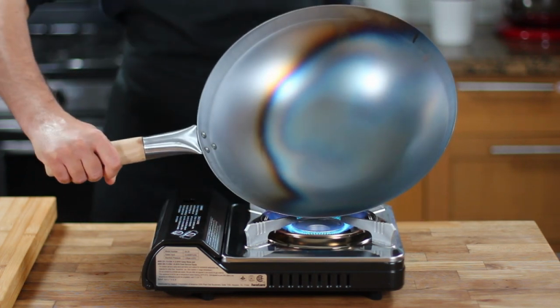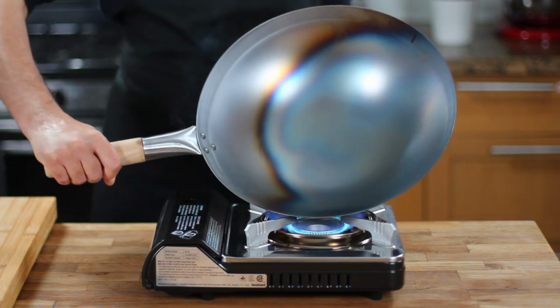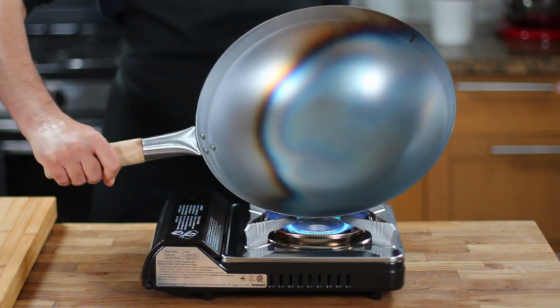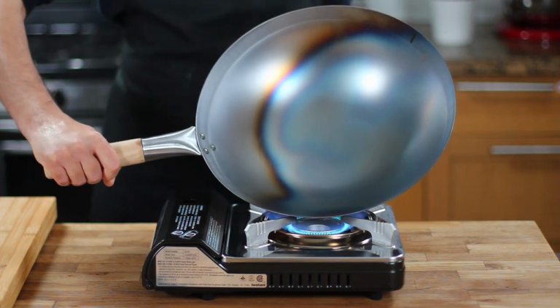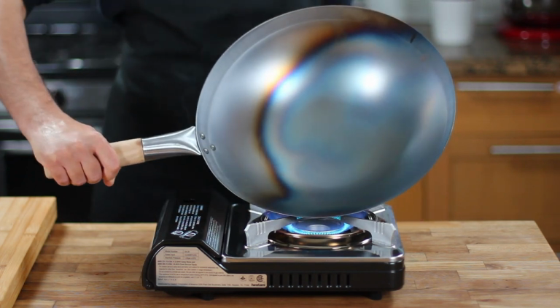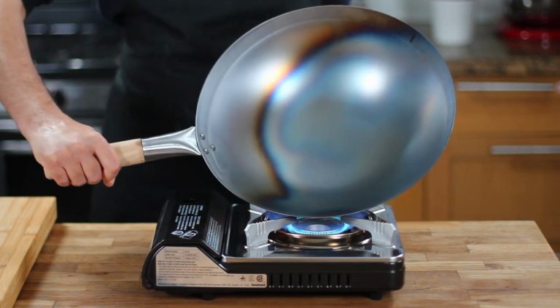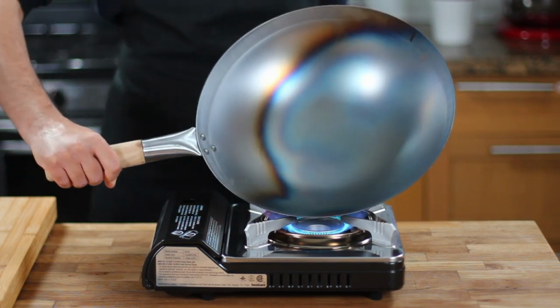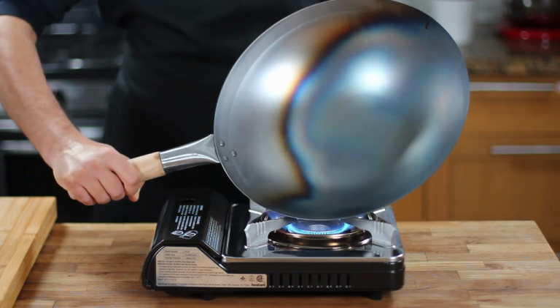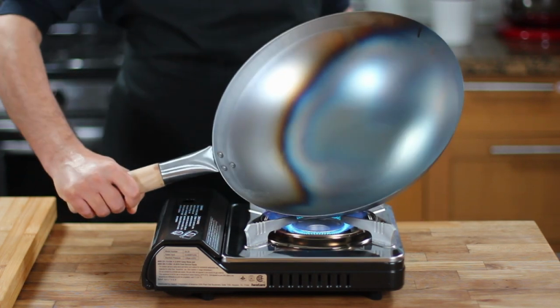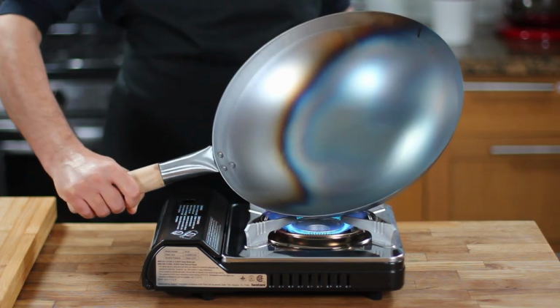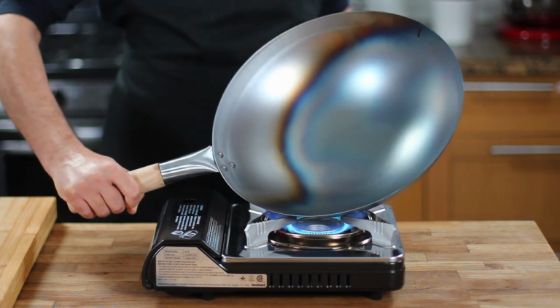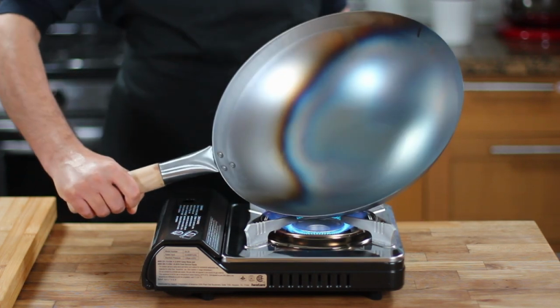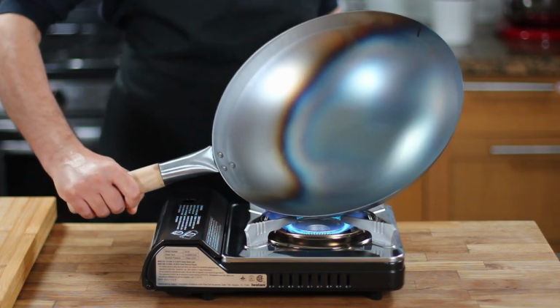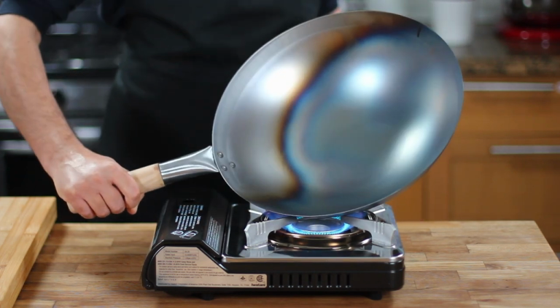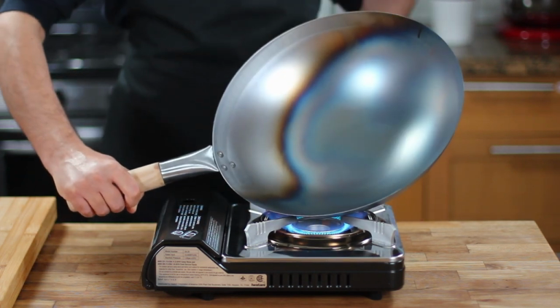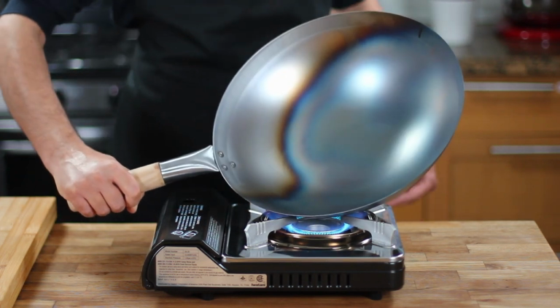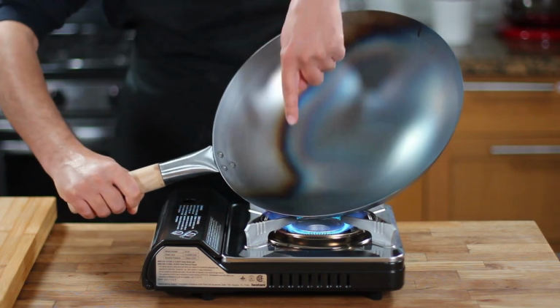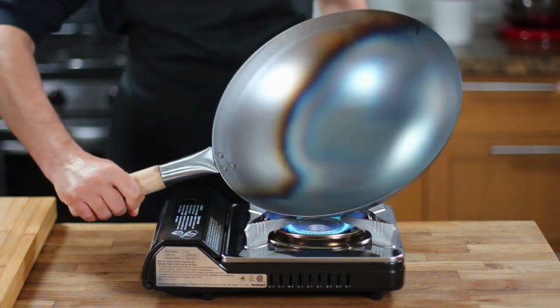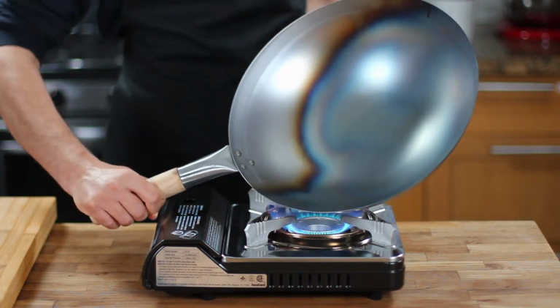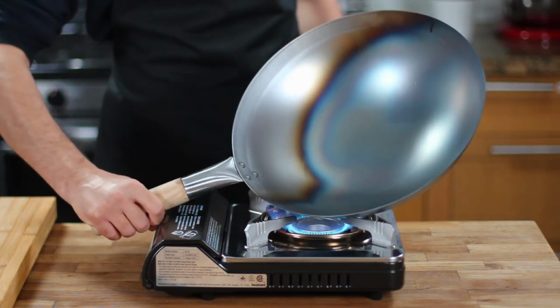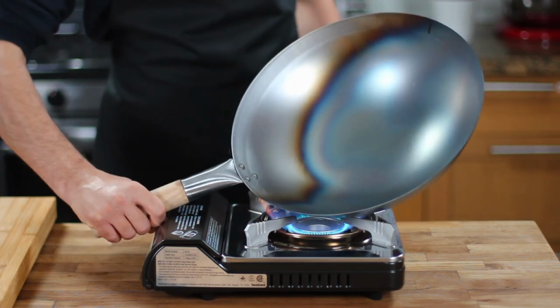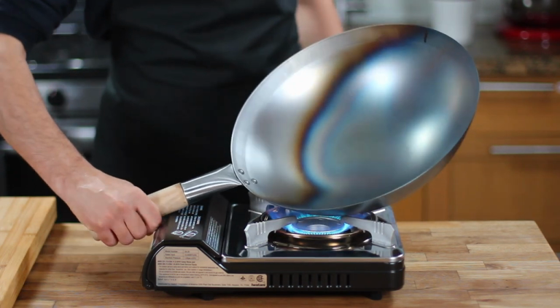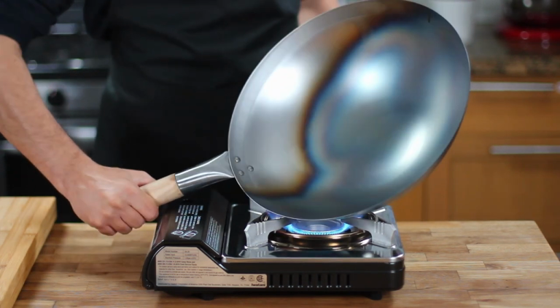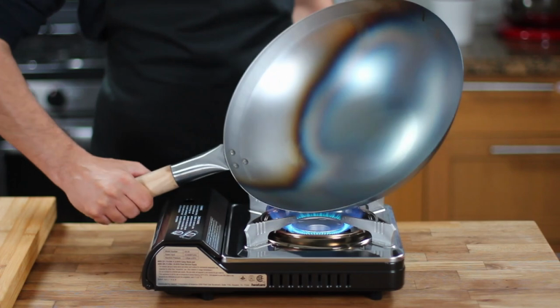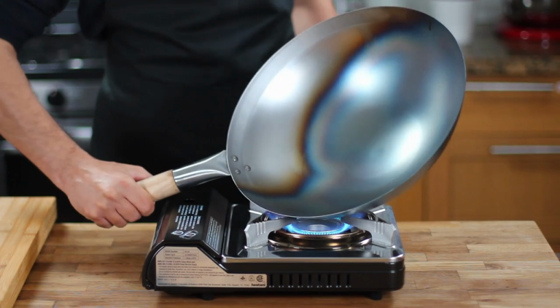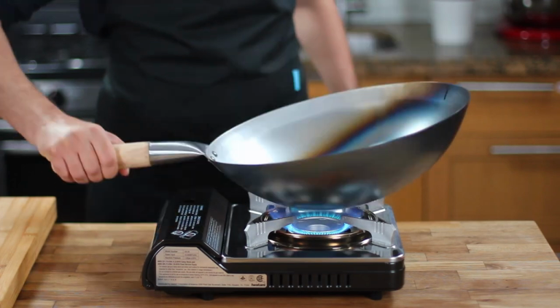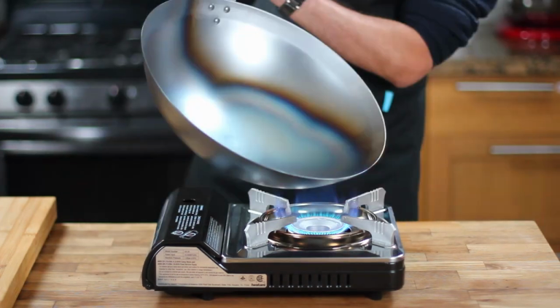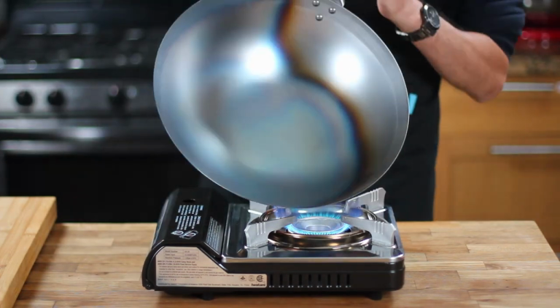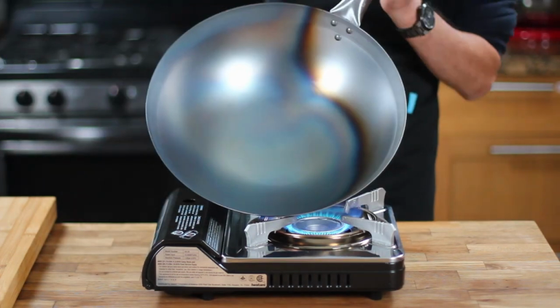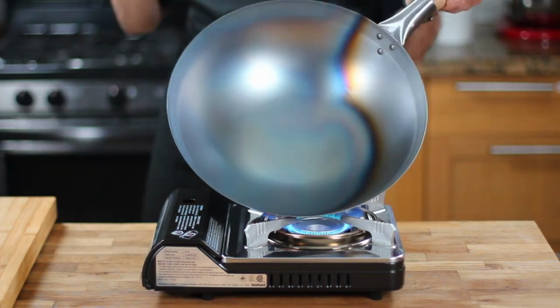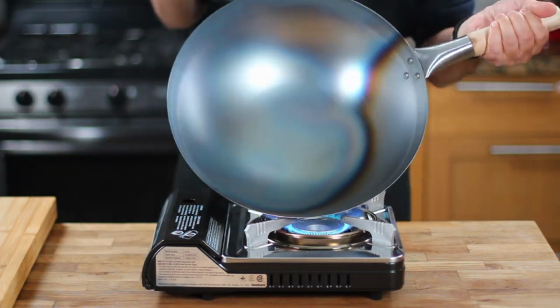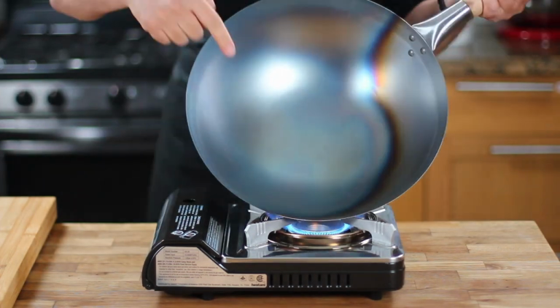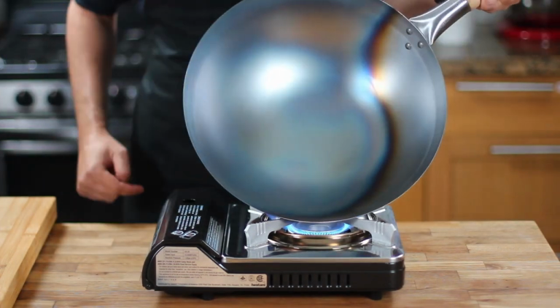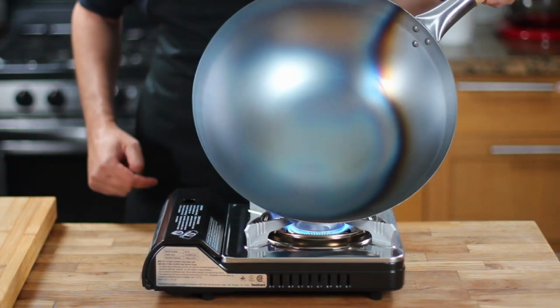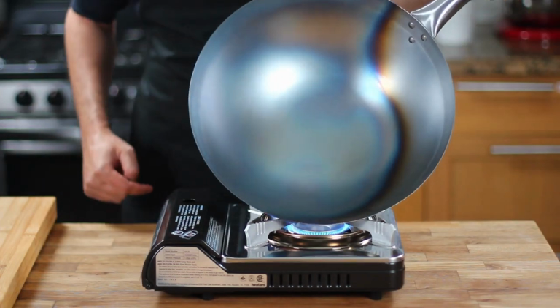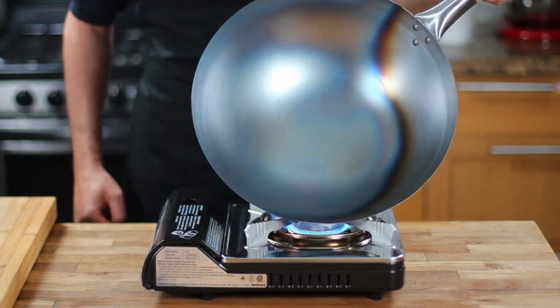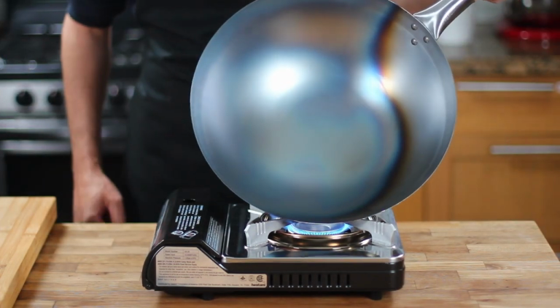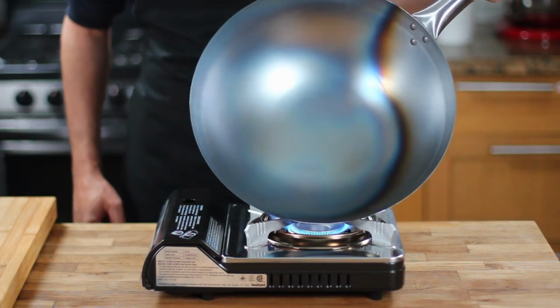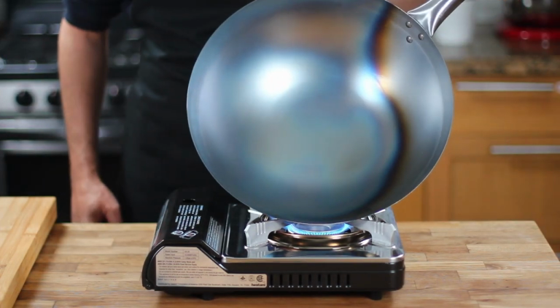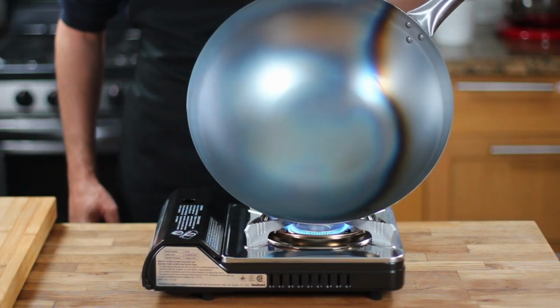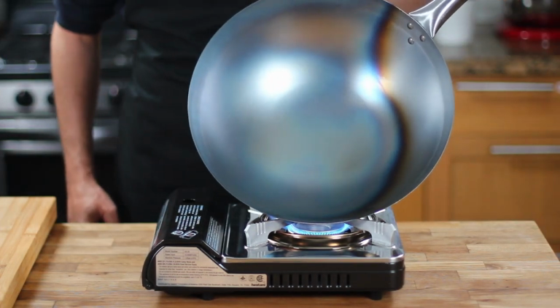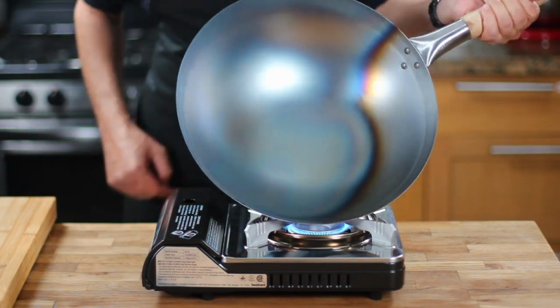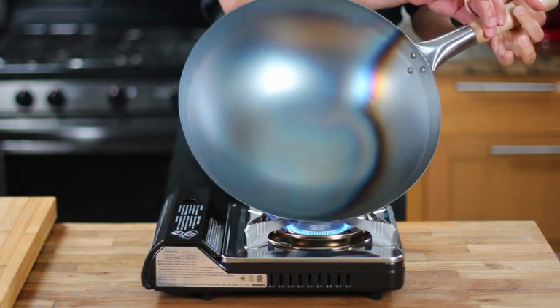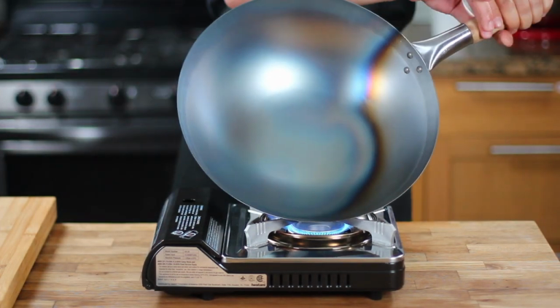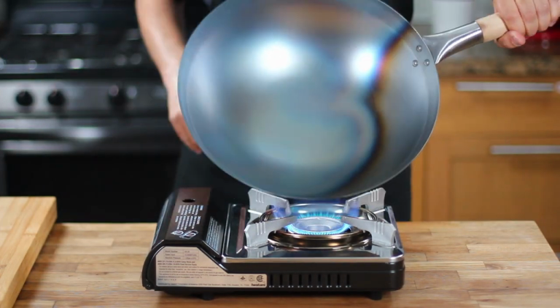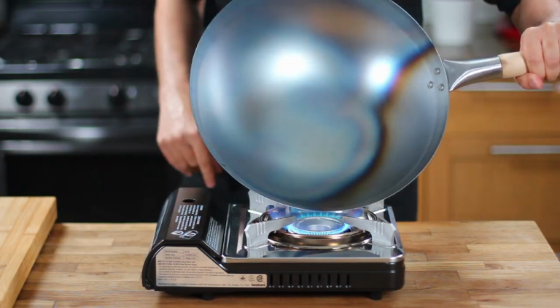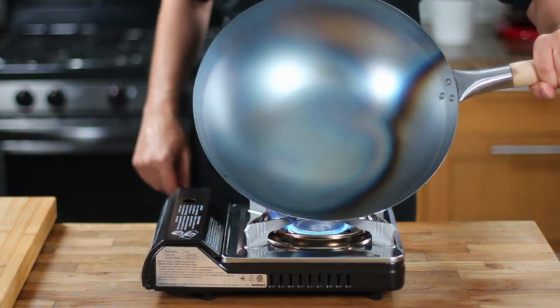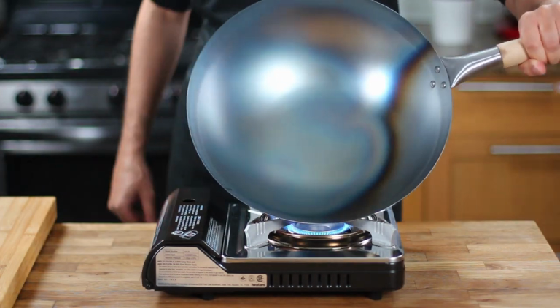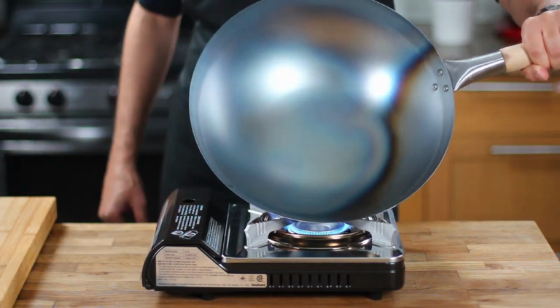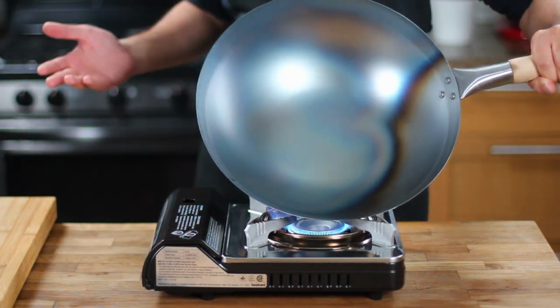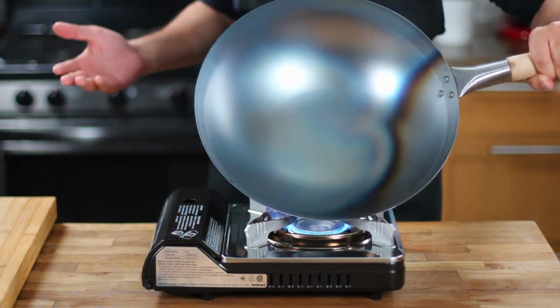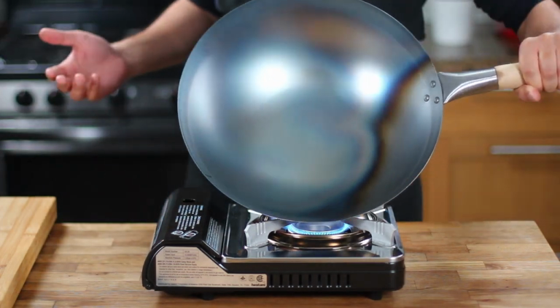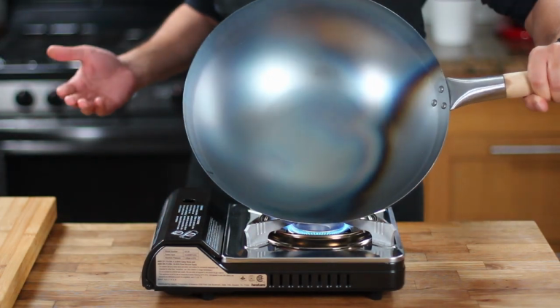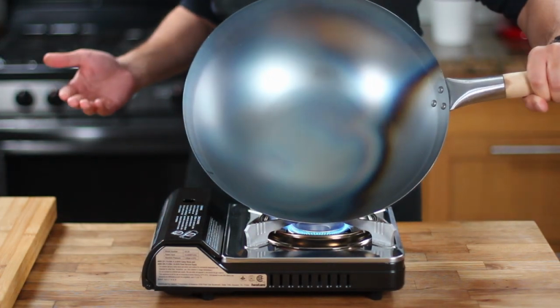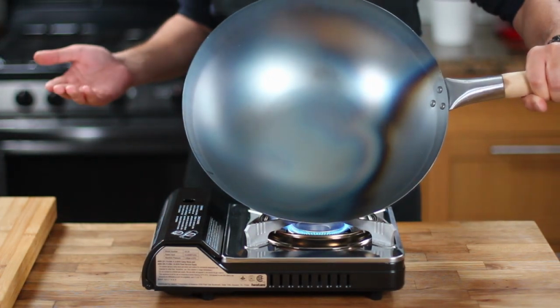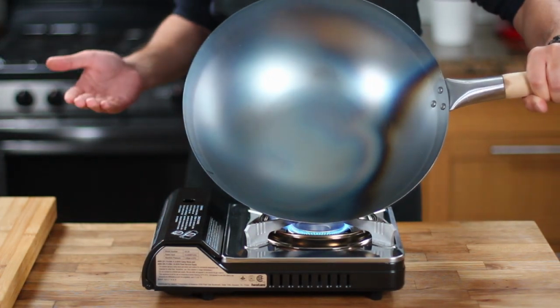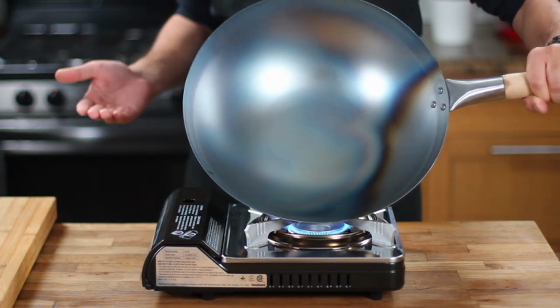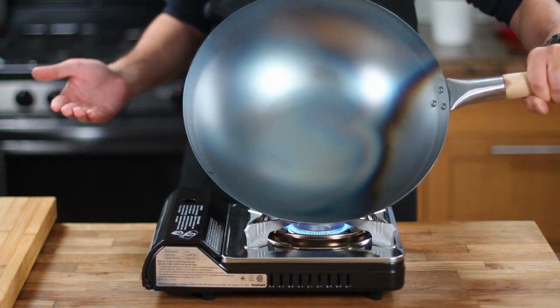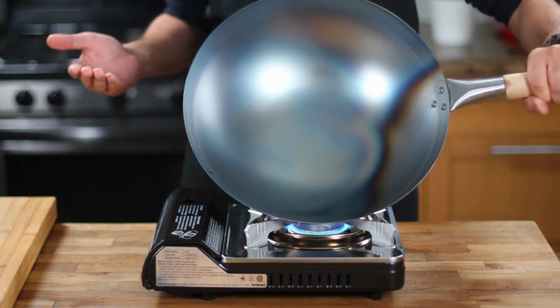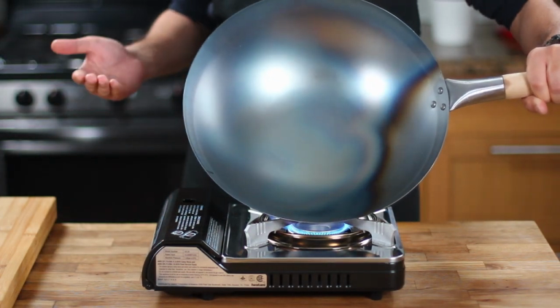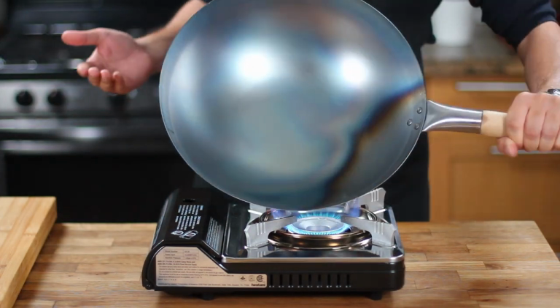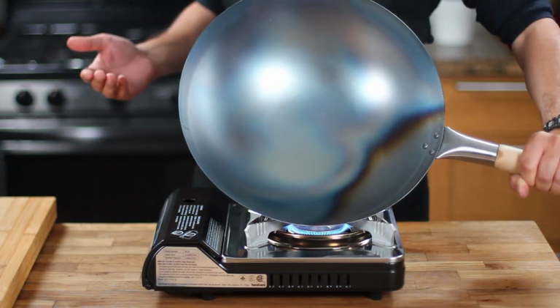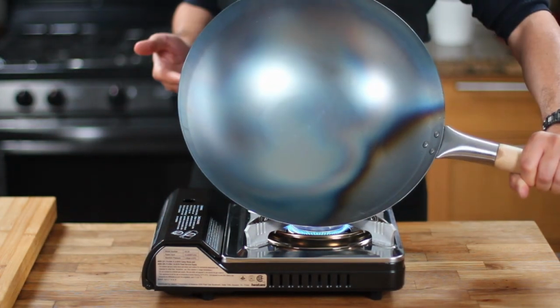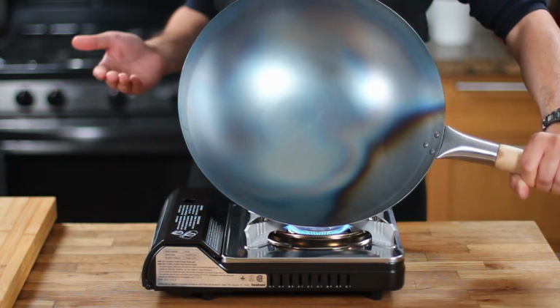Fortunately, seasoning your wok is an easy process and I'm here to show you how in the next few minutes. So stay tuned and let's get started.